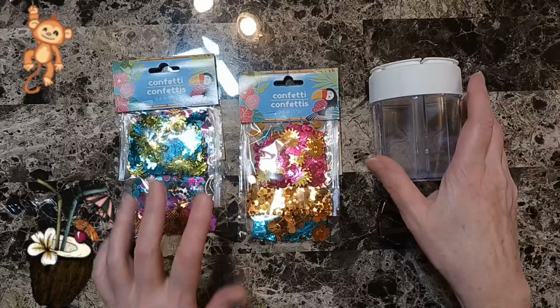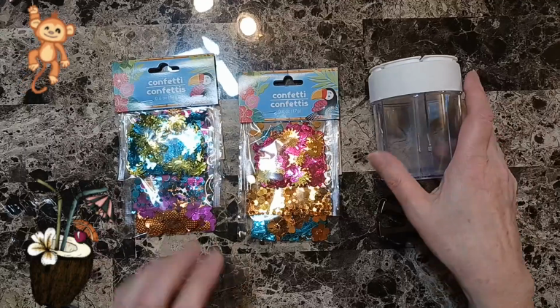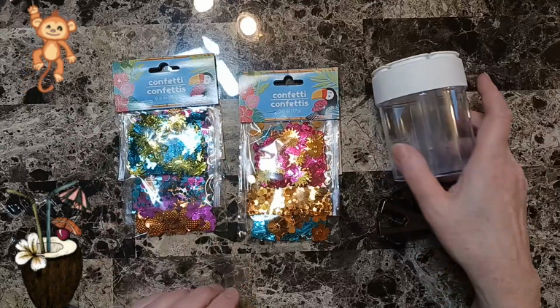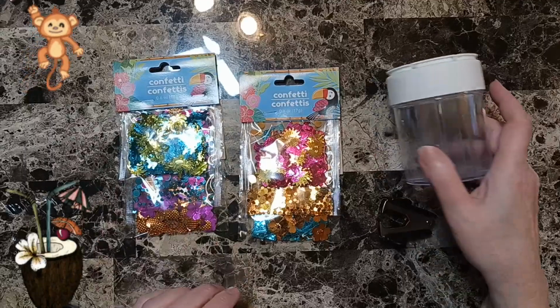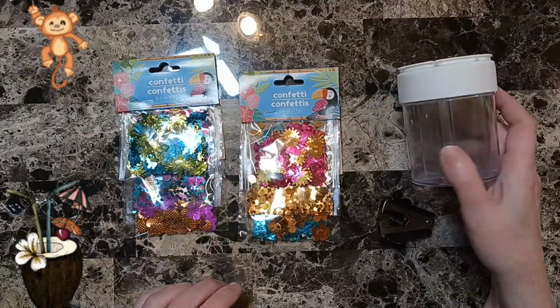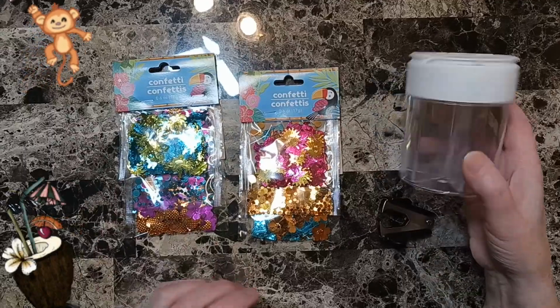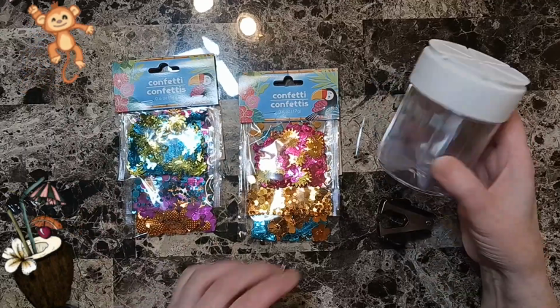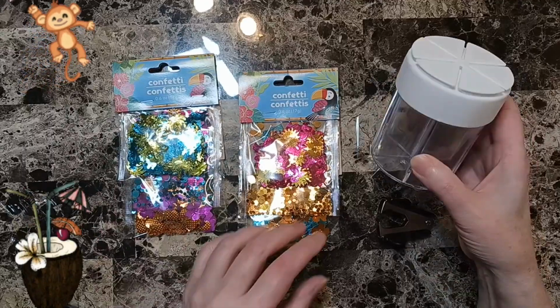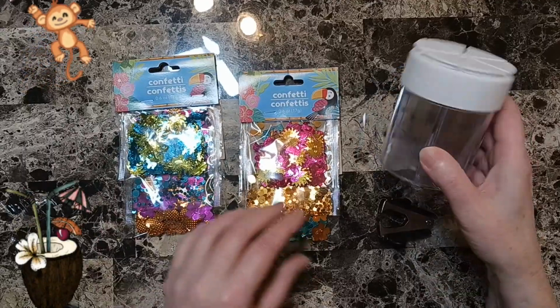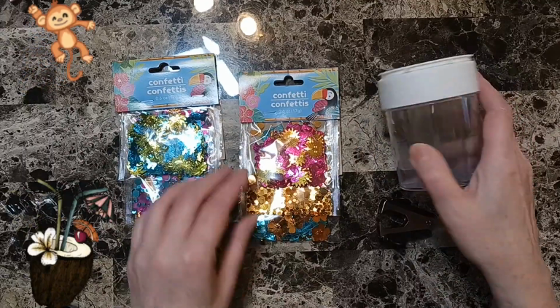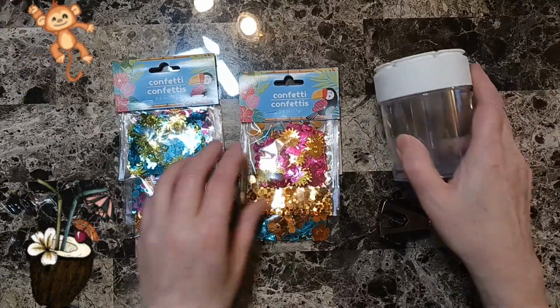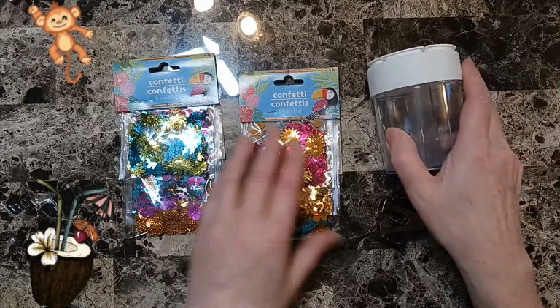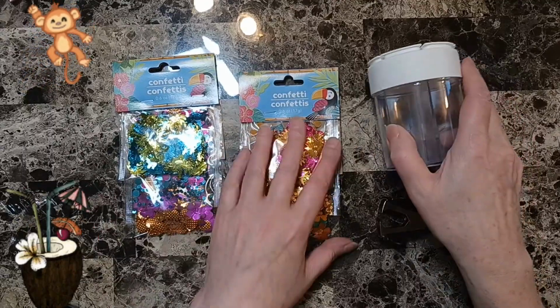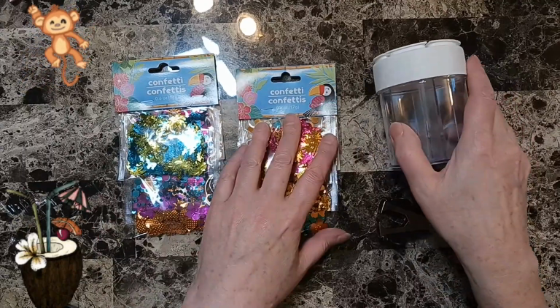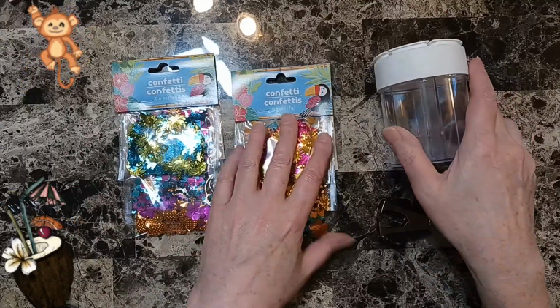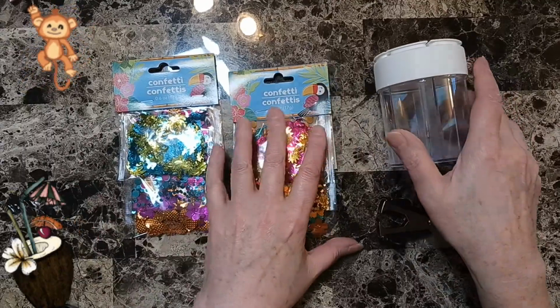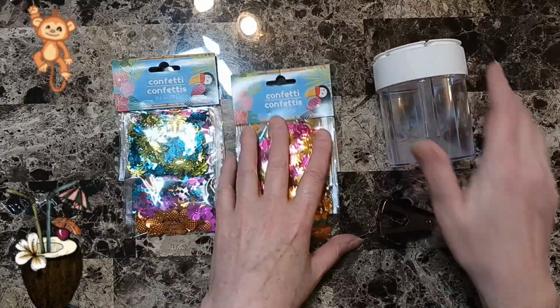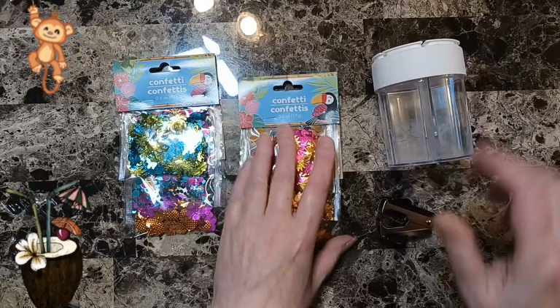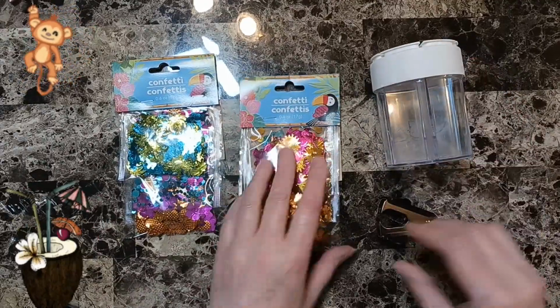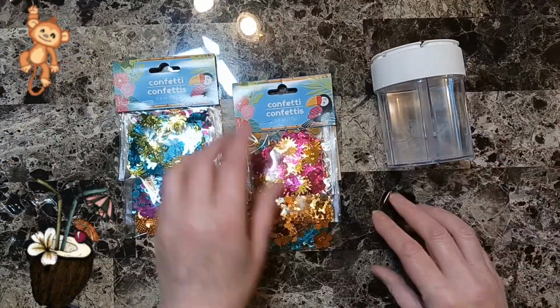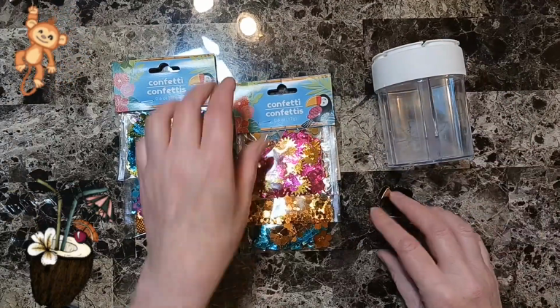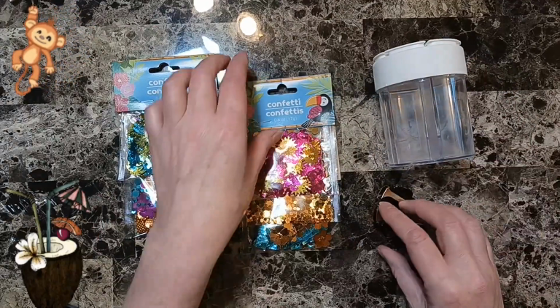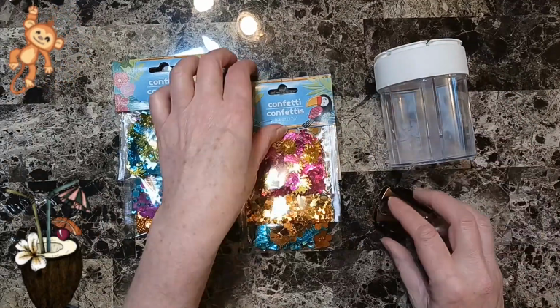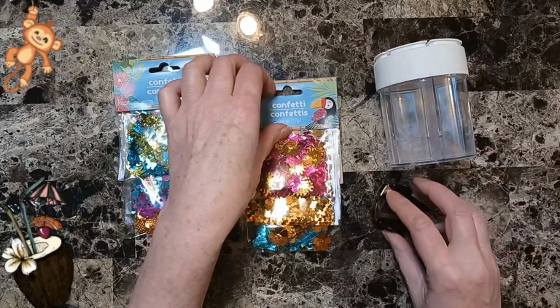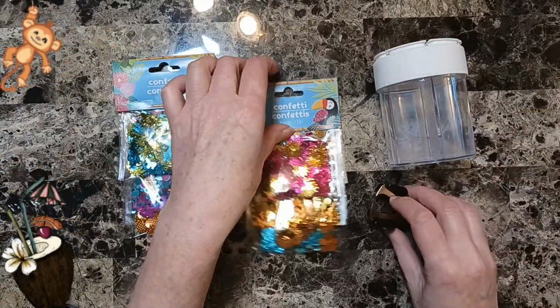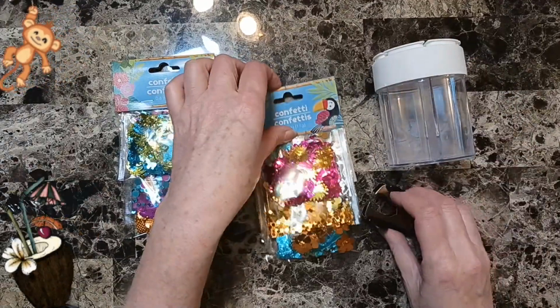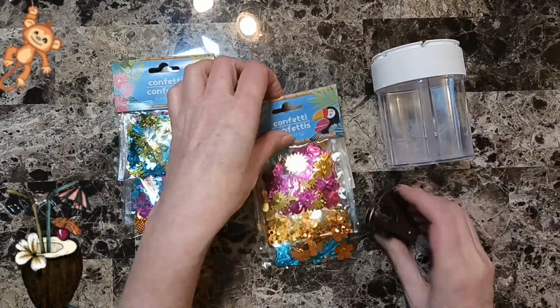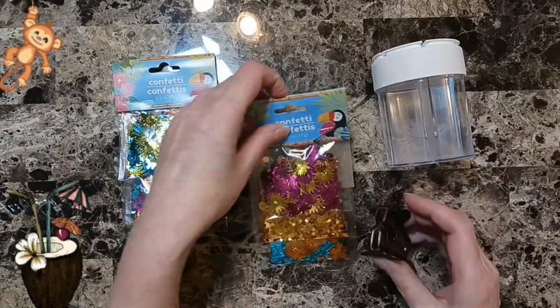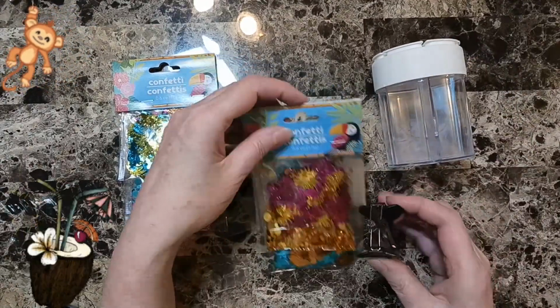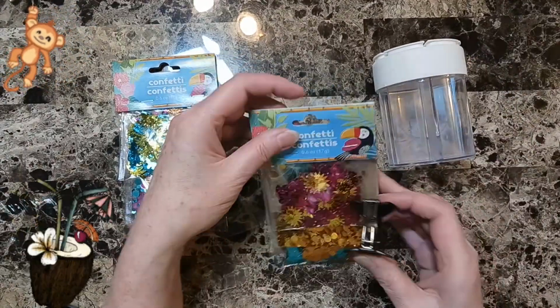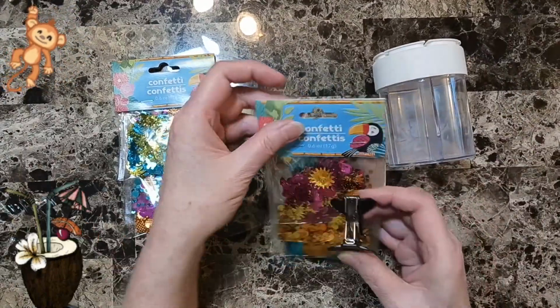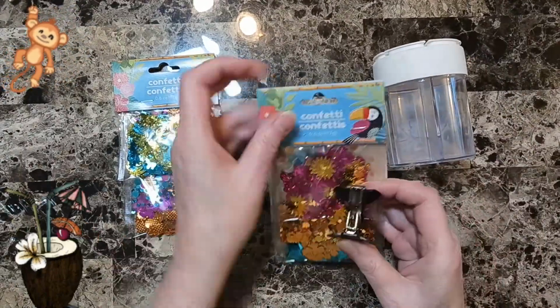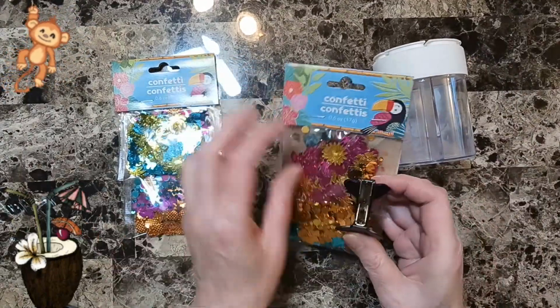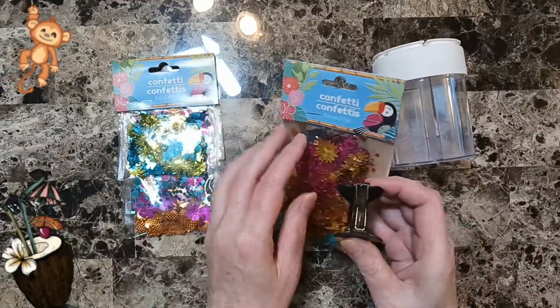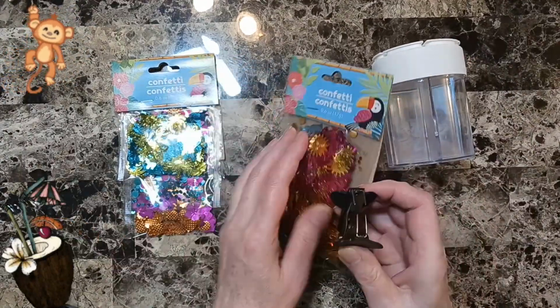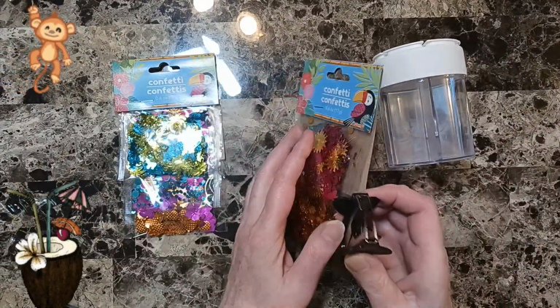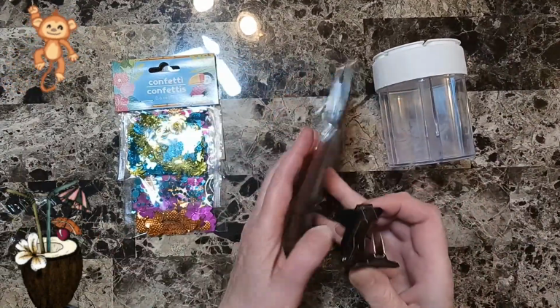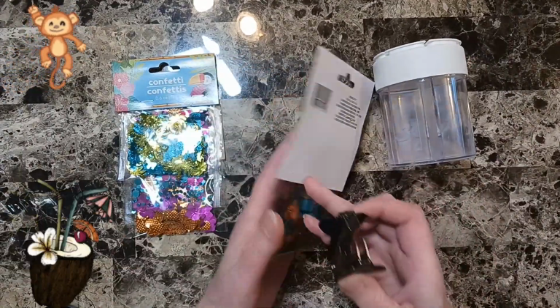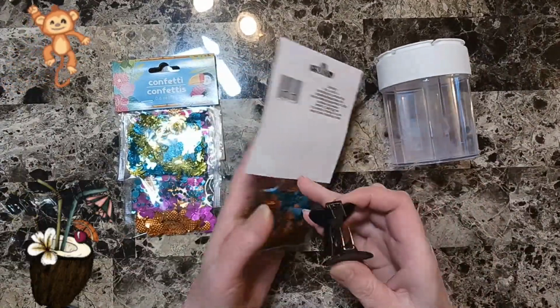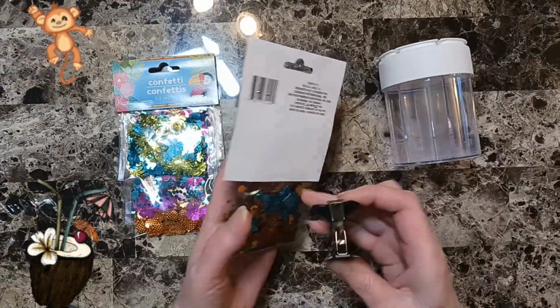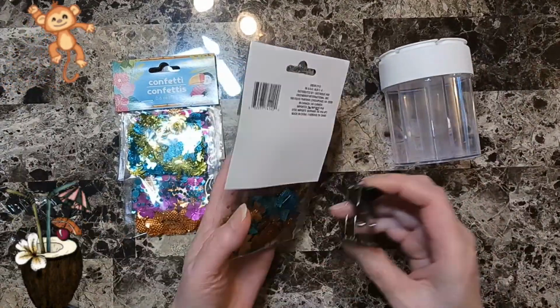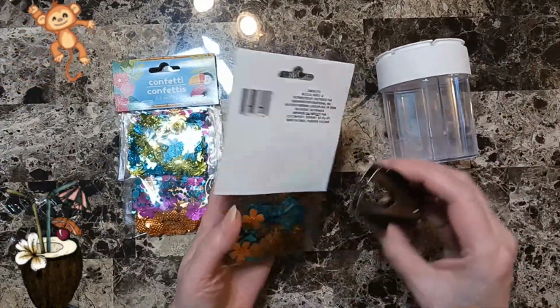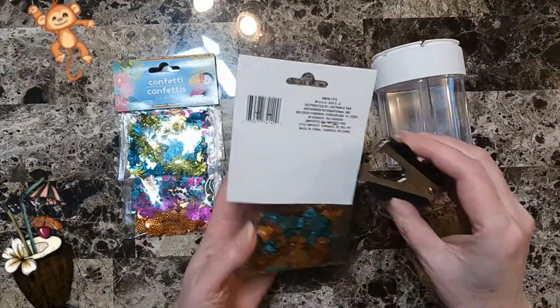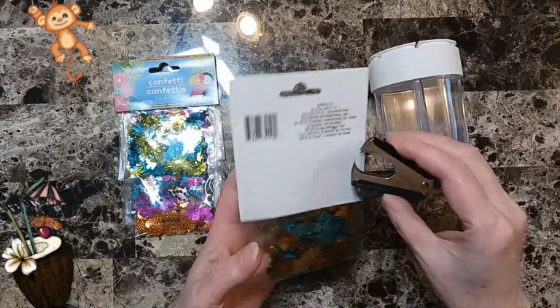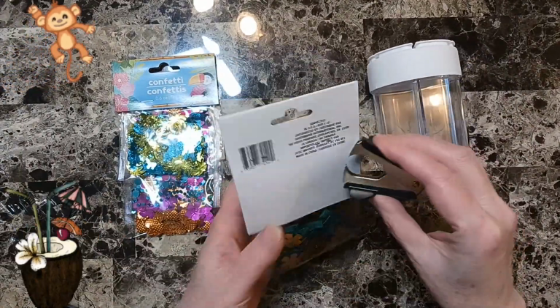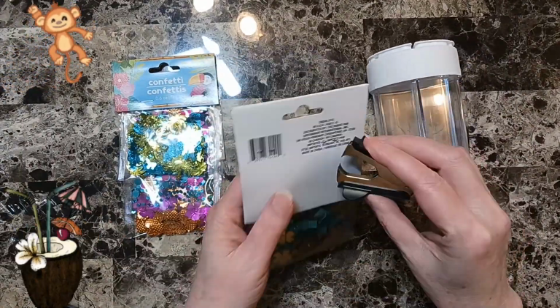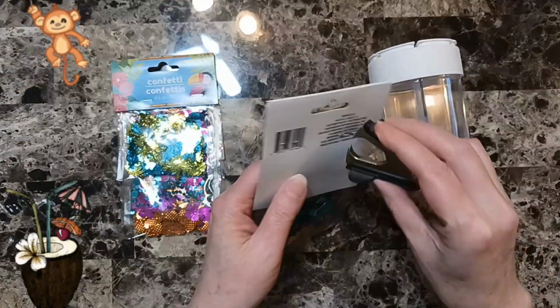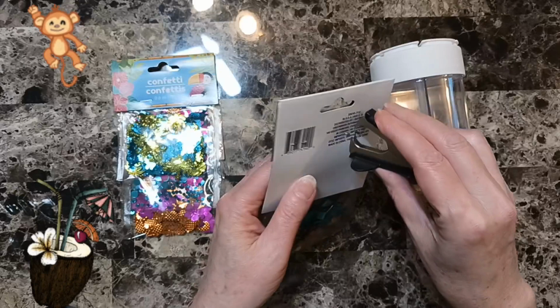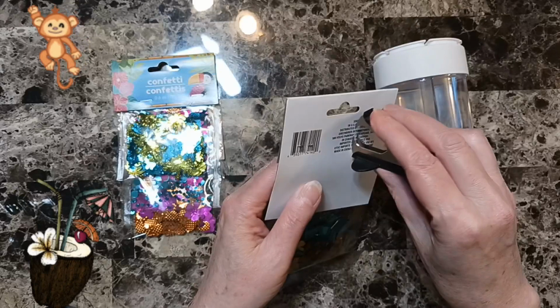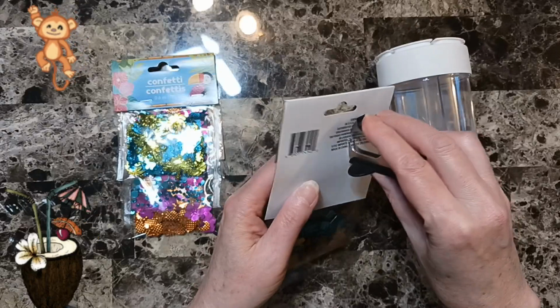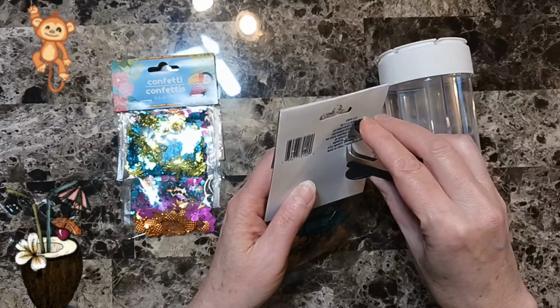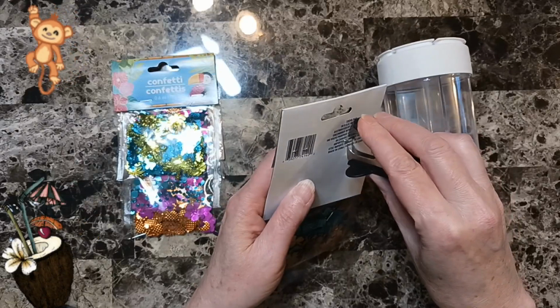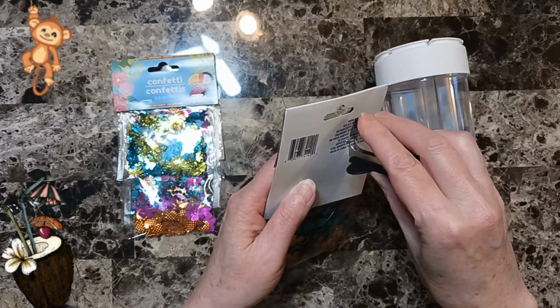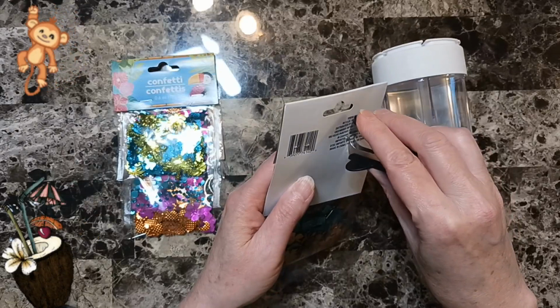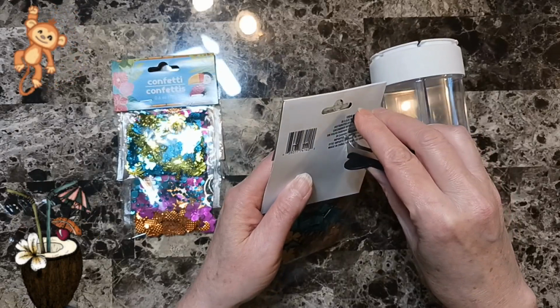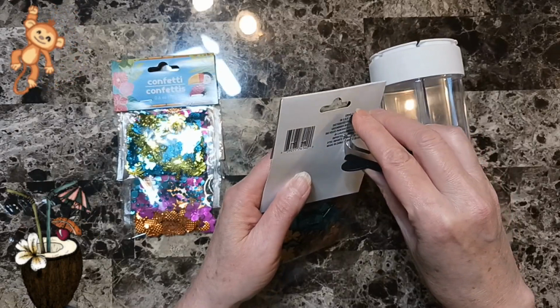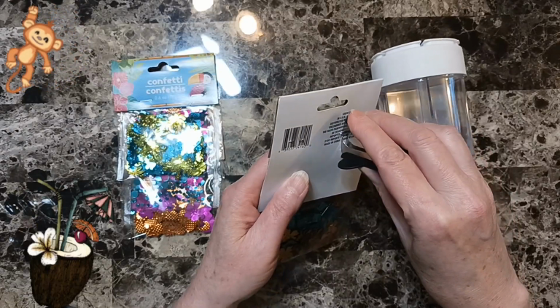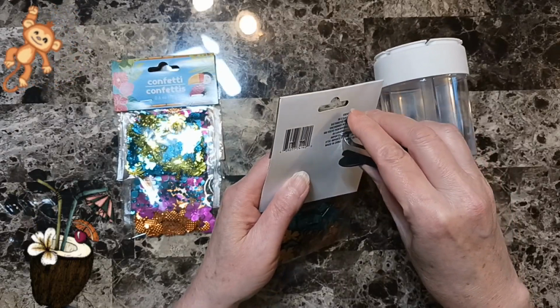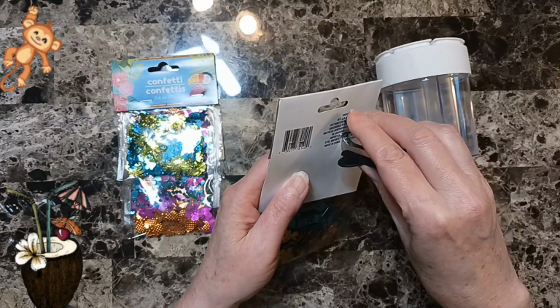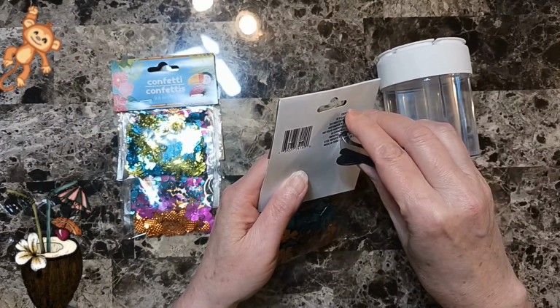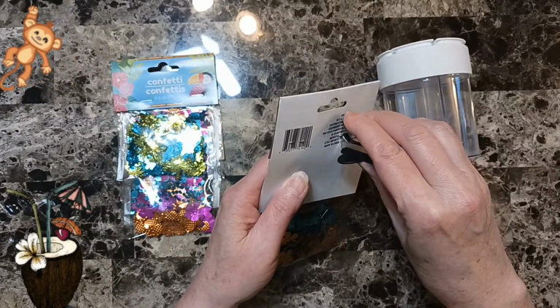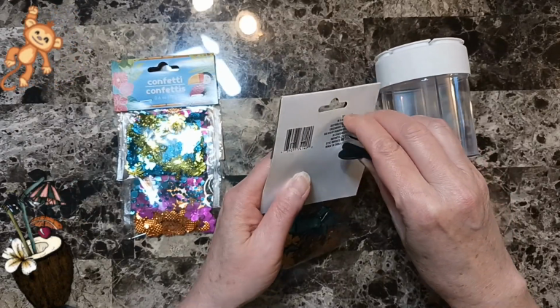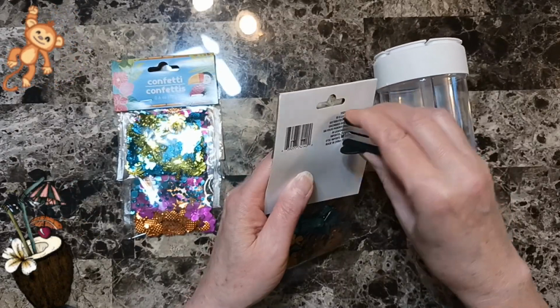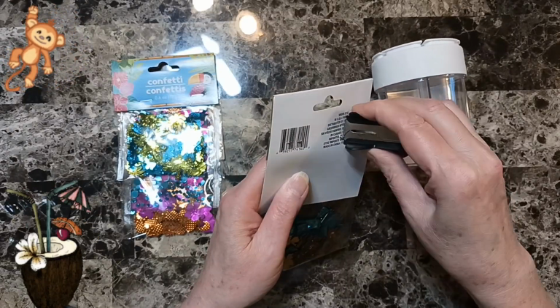Hello beautiful beings, it's Denise. I have confetti. I got two different things of it from Dollar Tree.